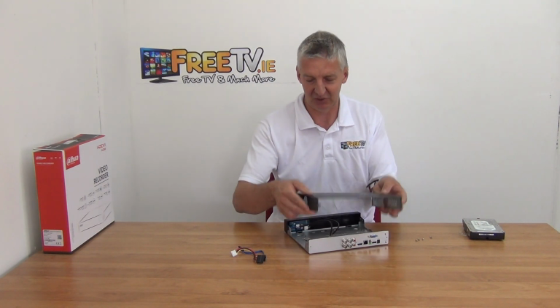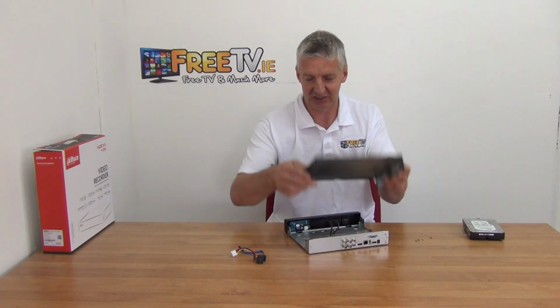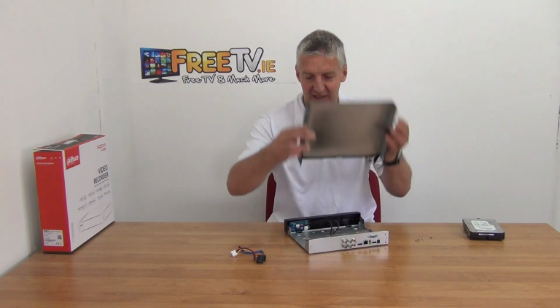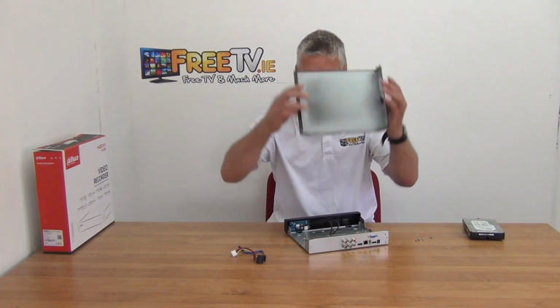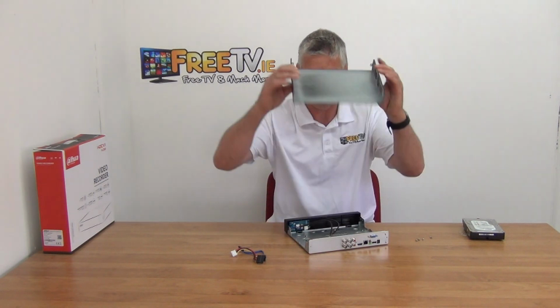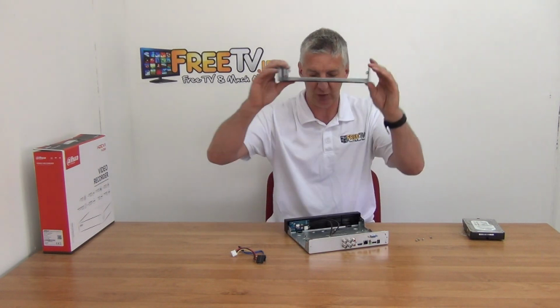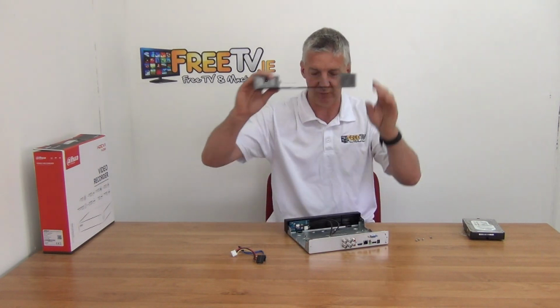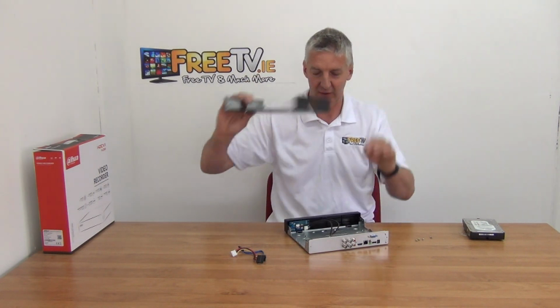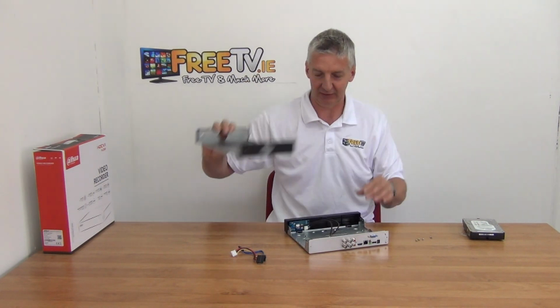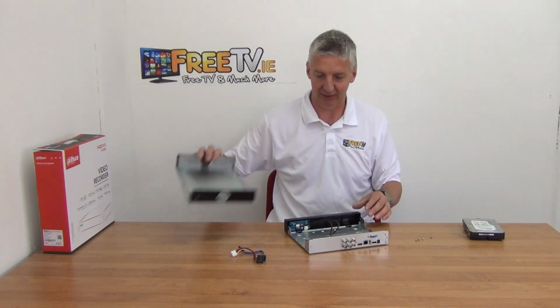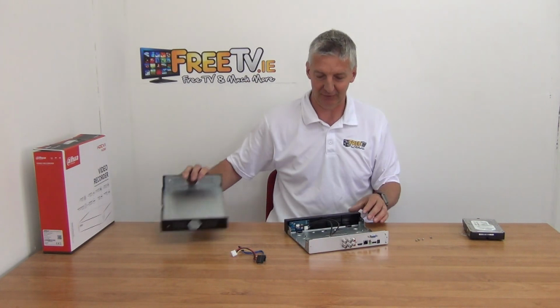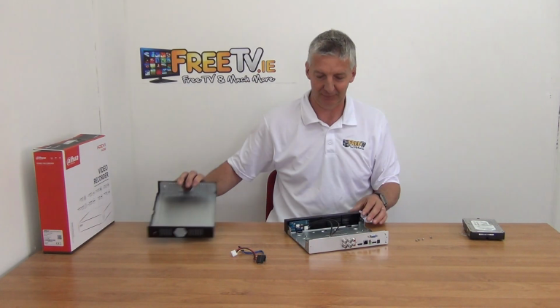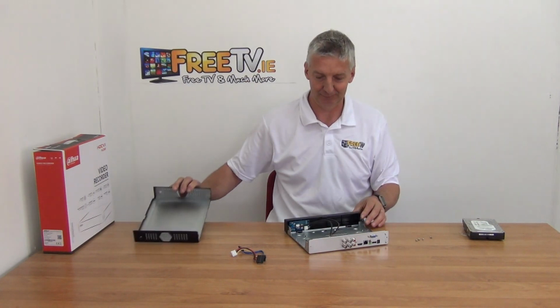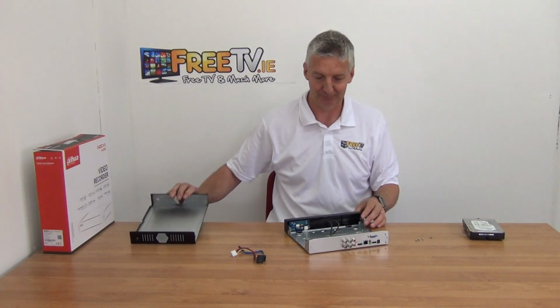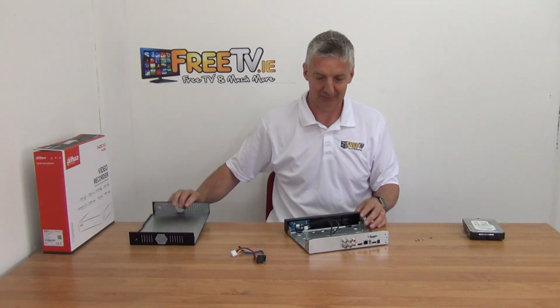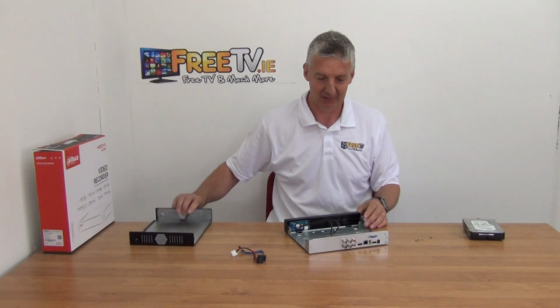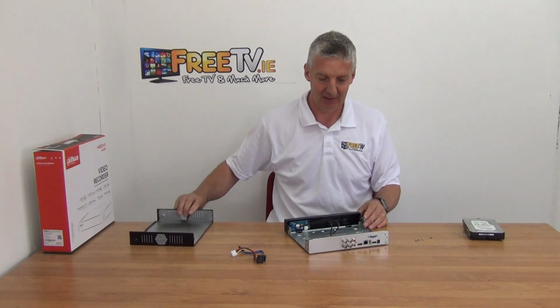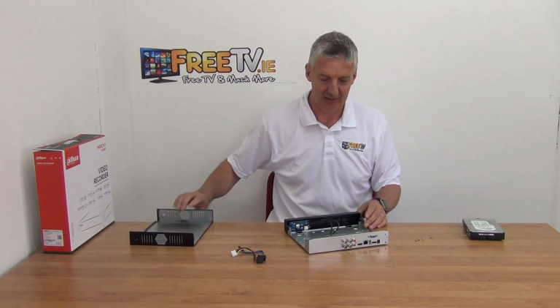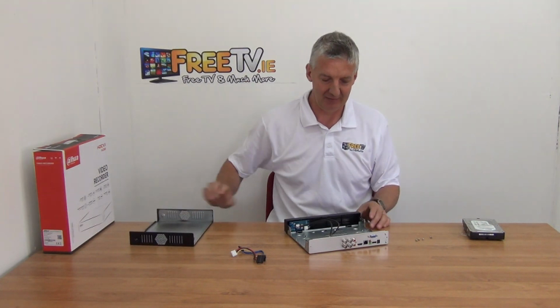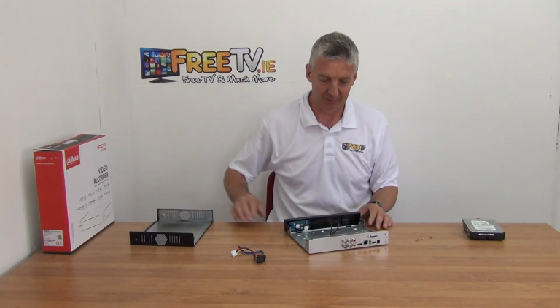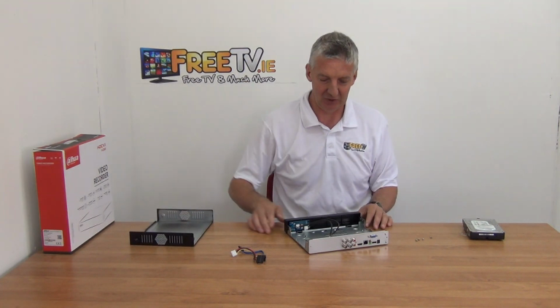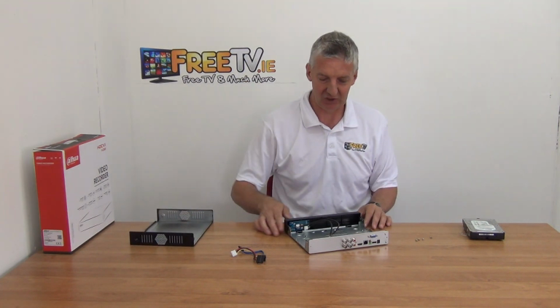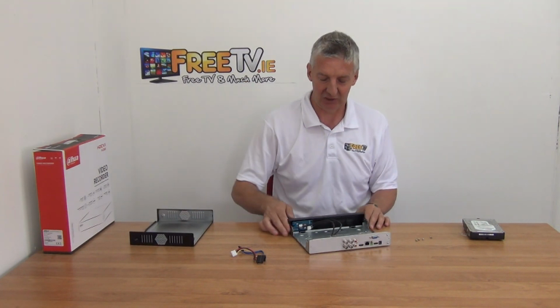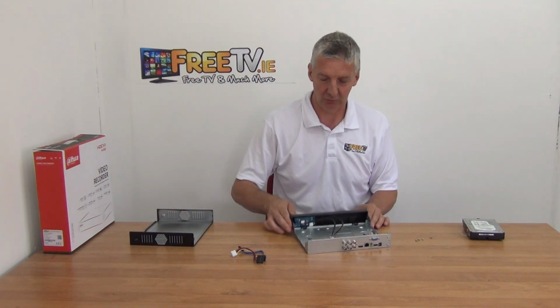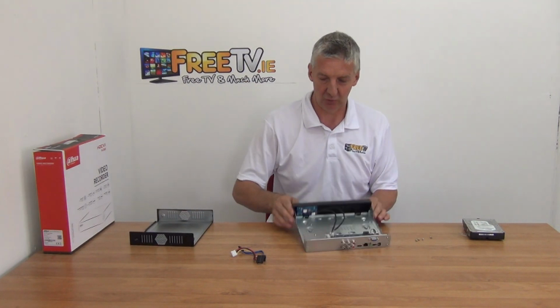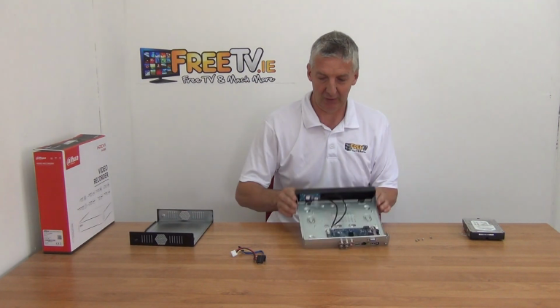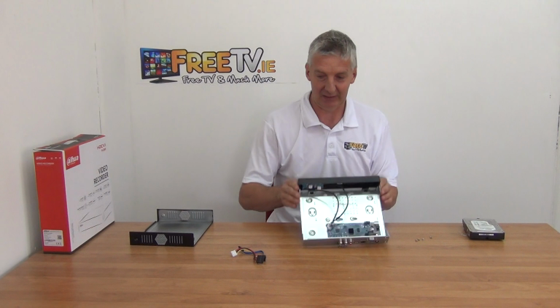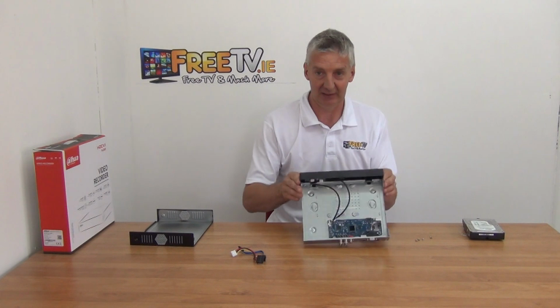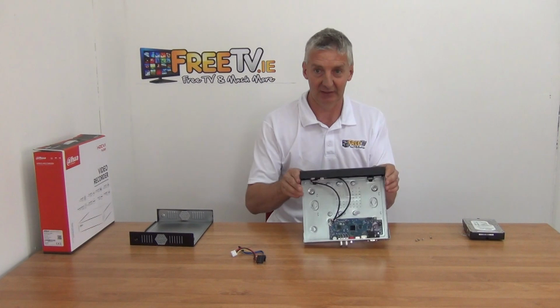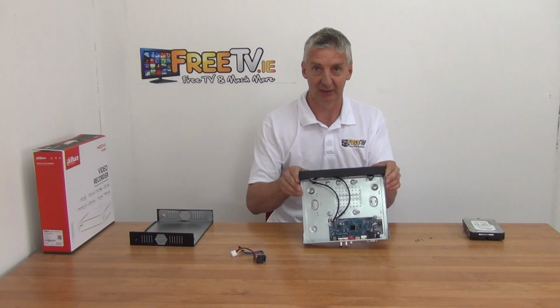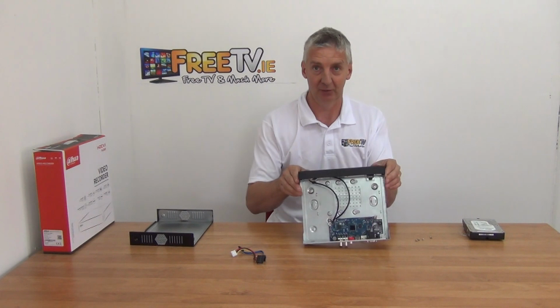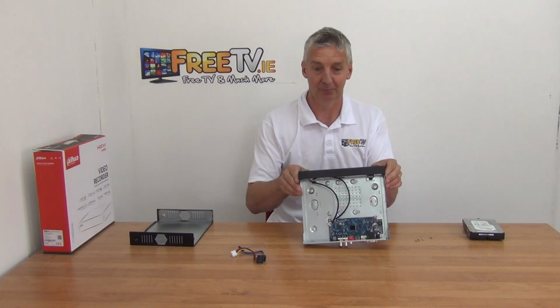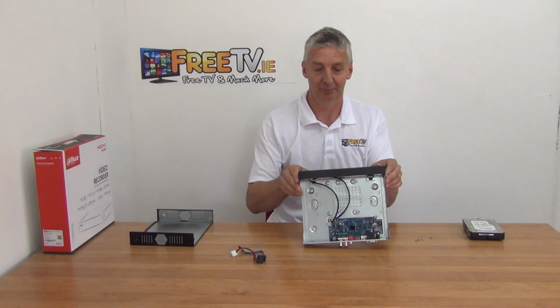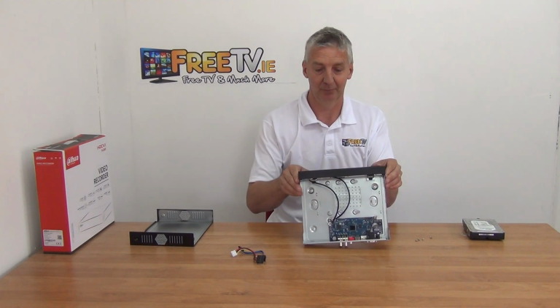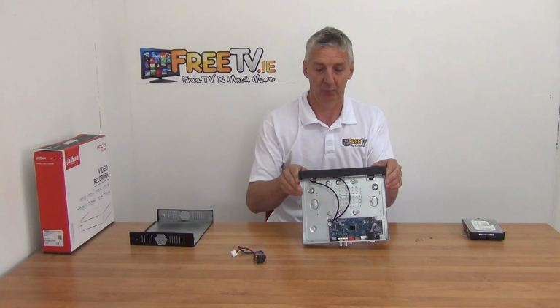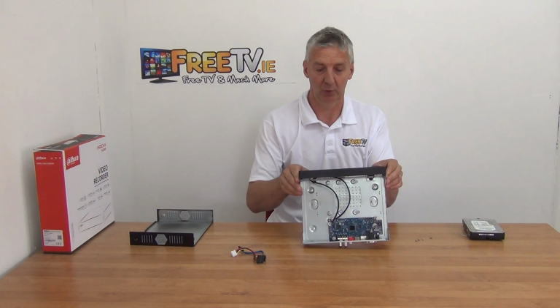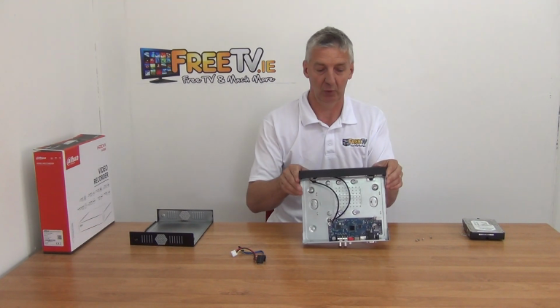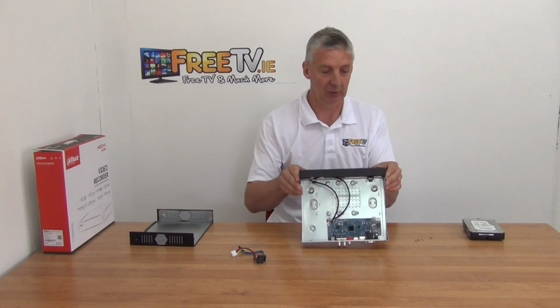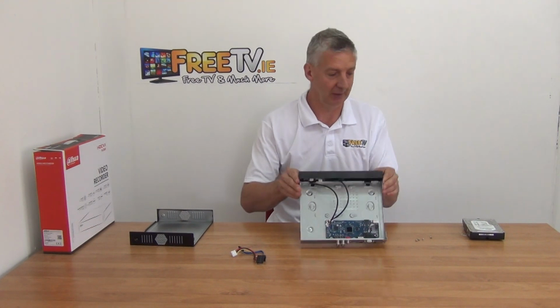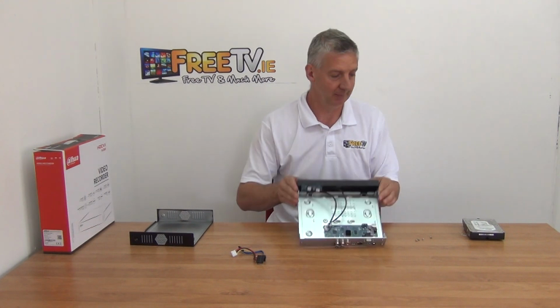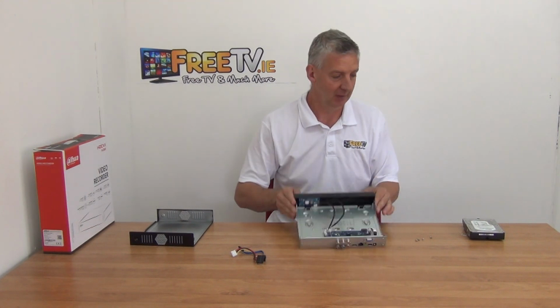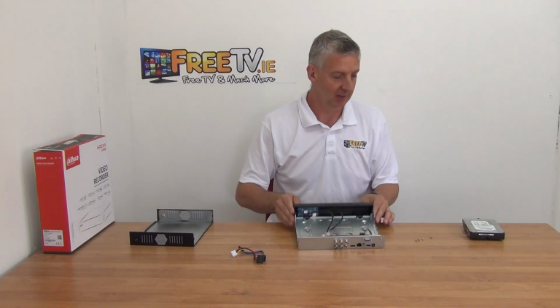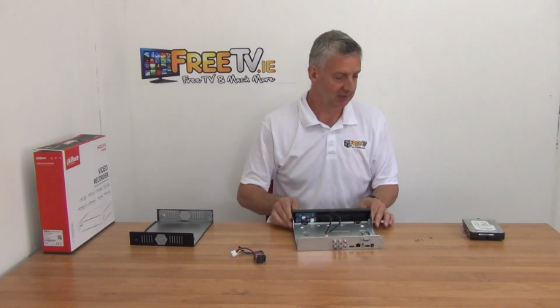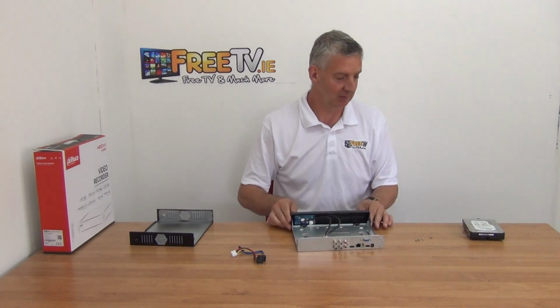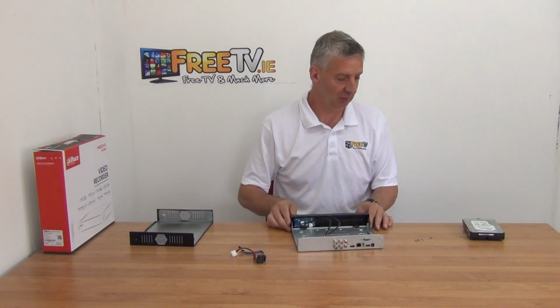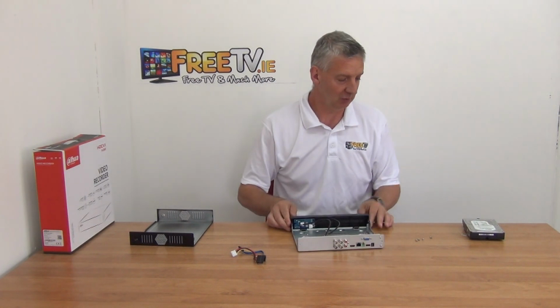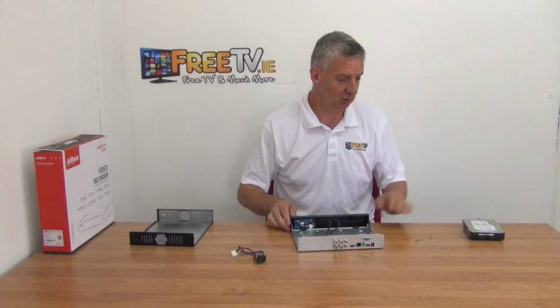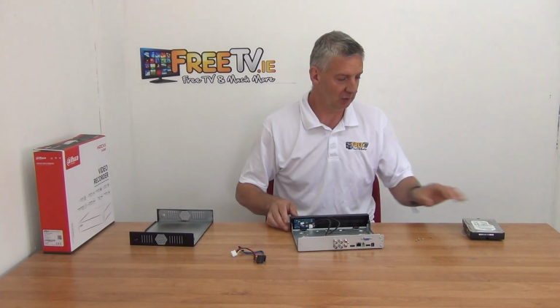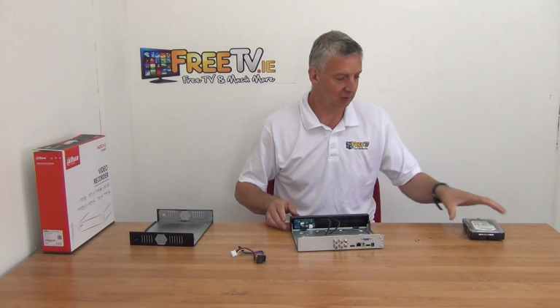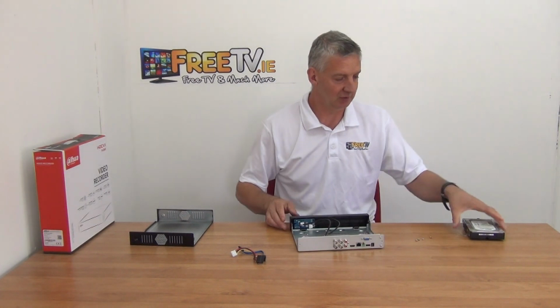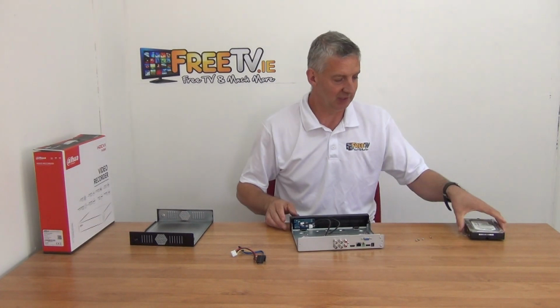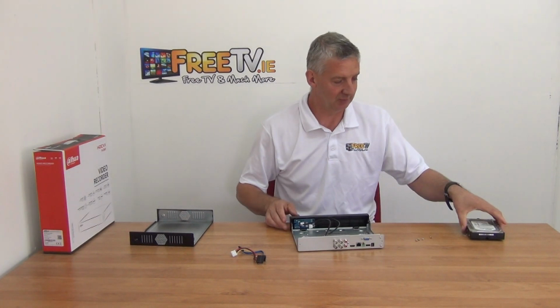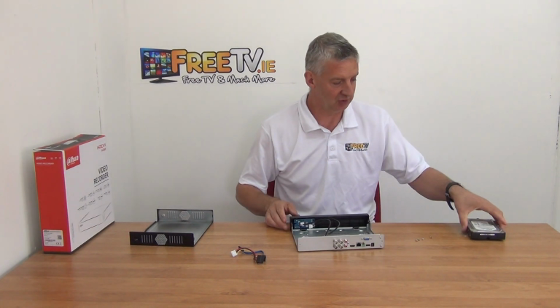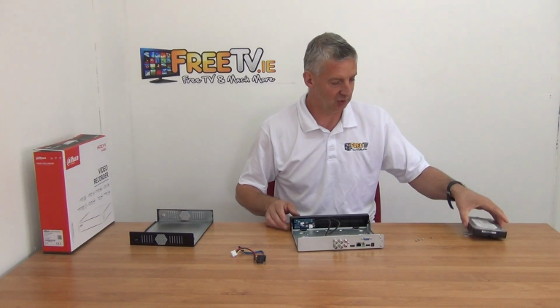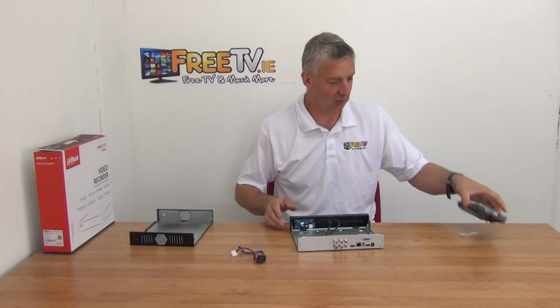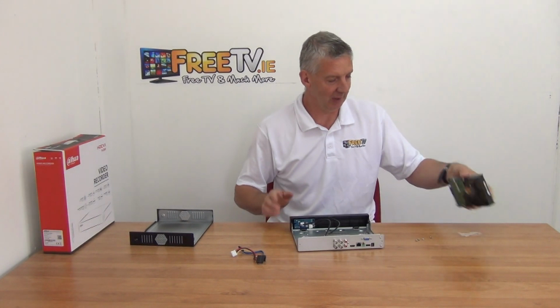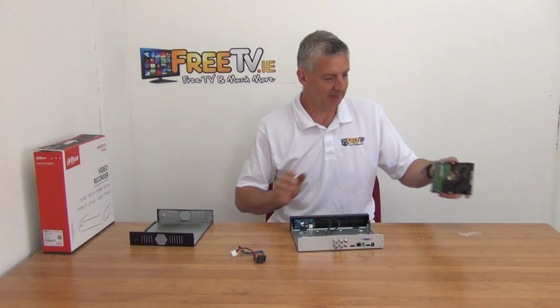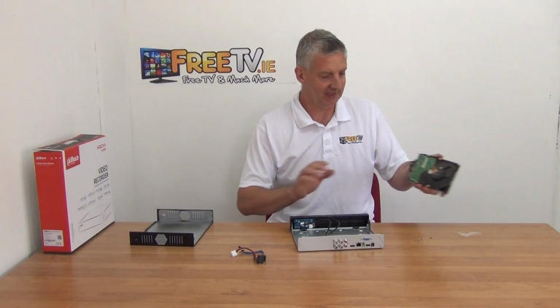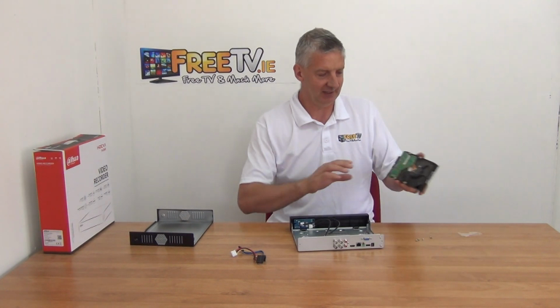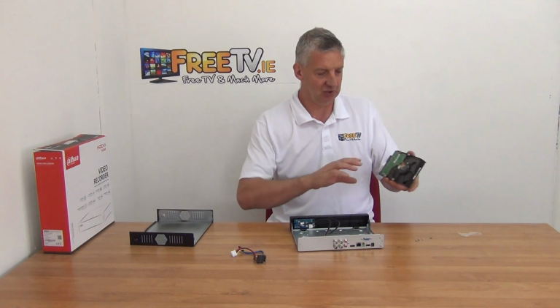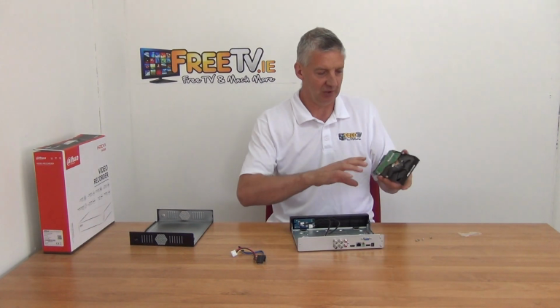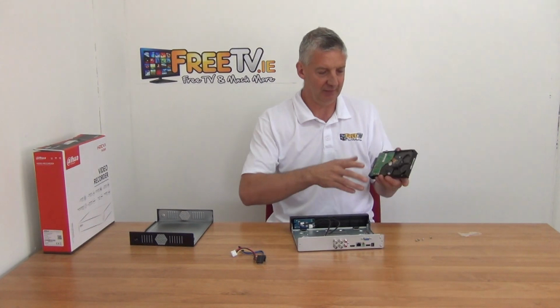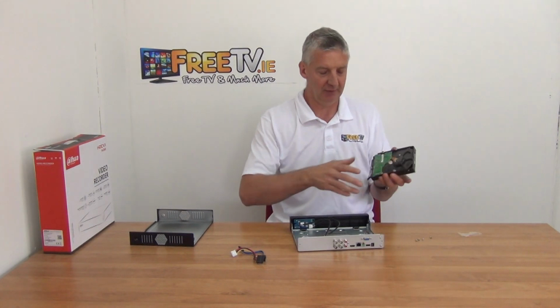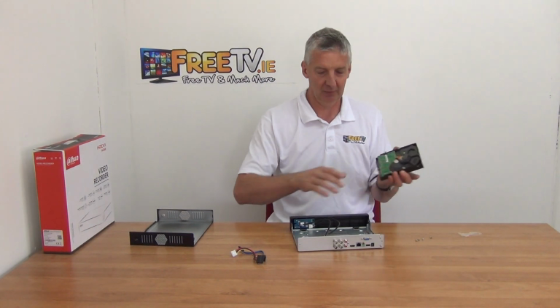So we'll just slide off the cover like that and then we look directly in here. I'm going to grab the SATA drive here.